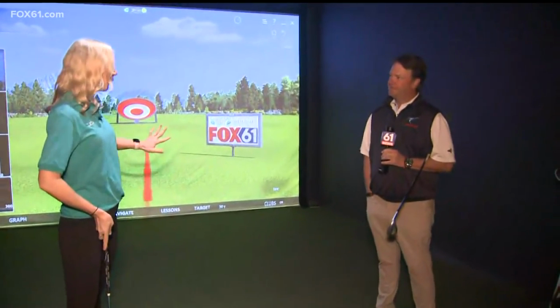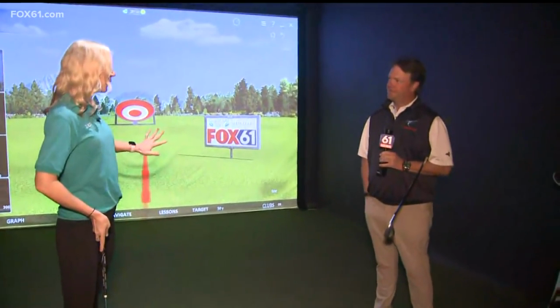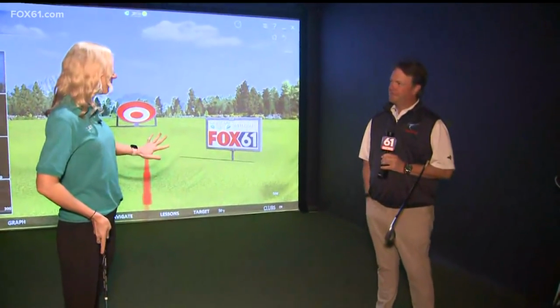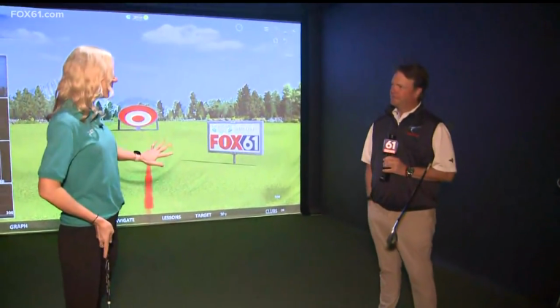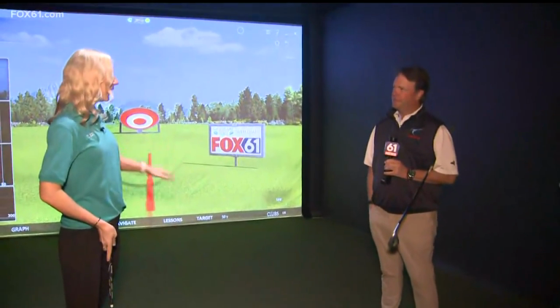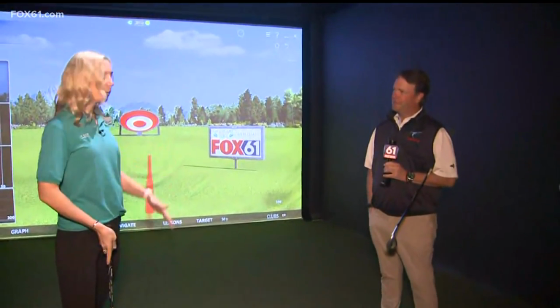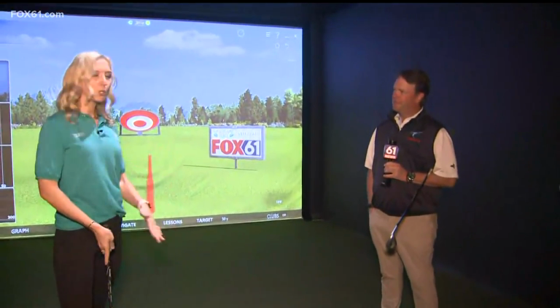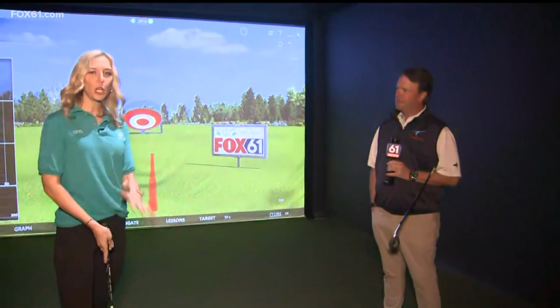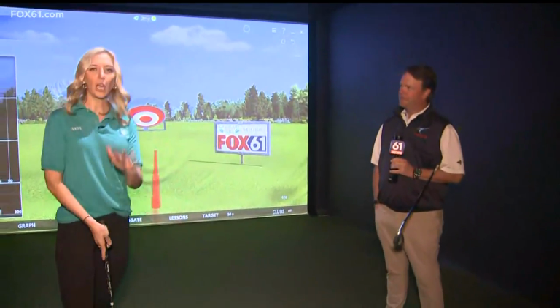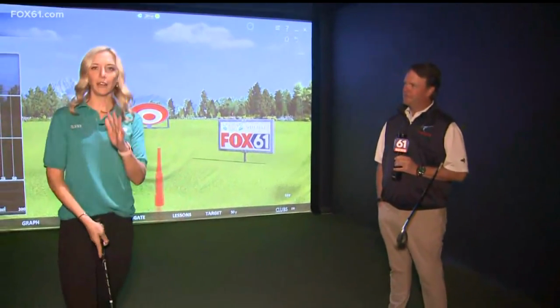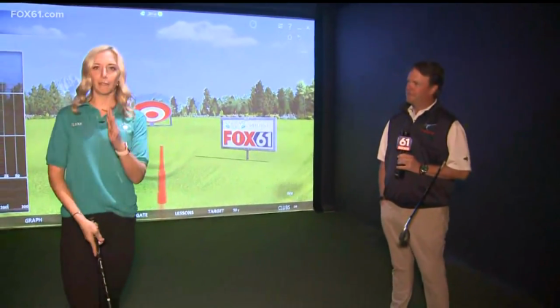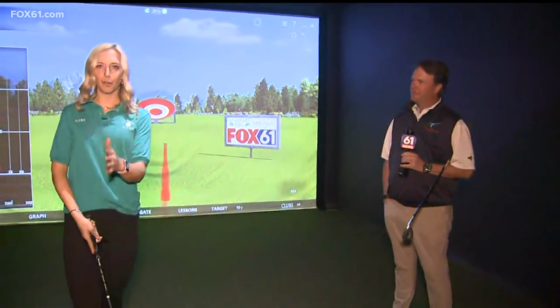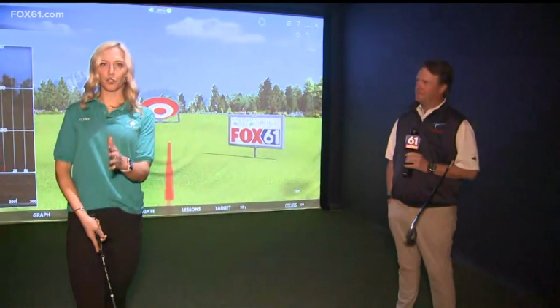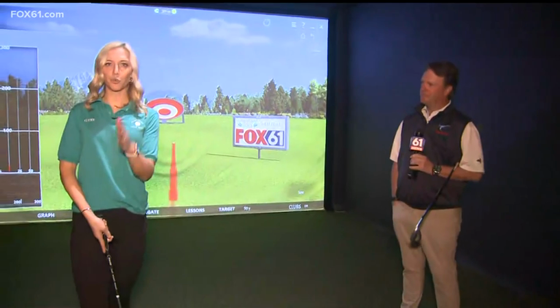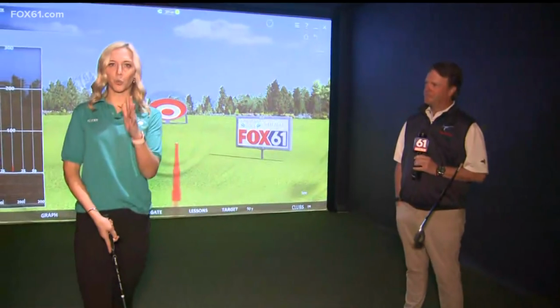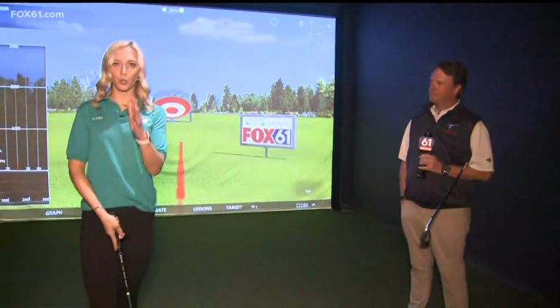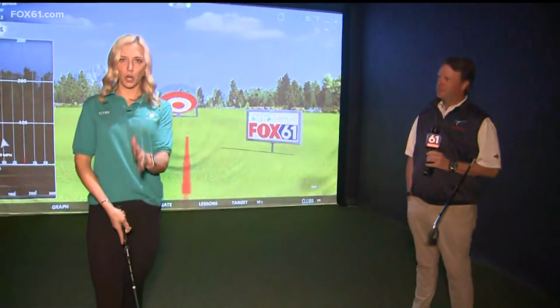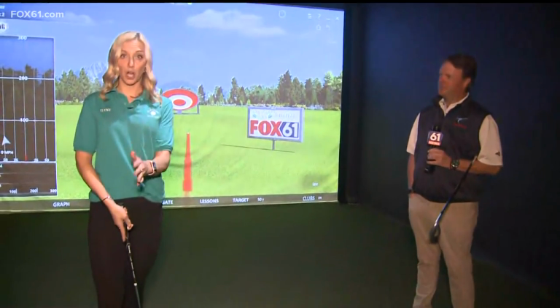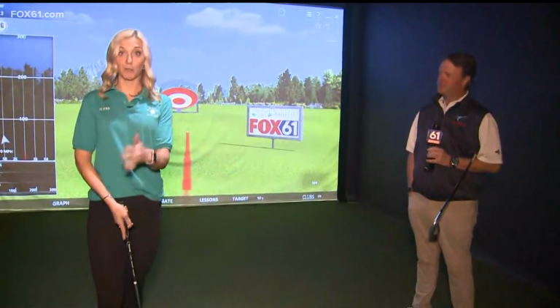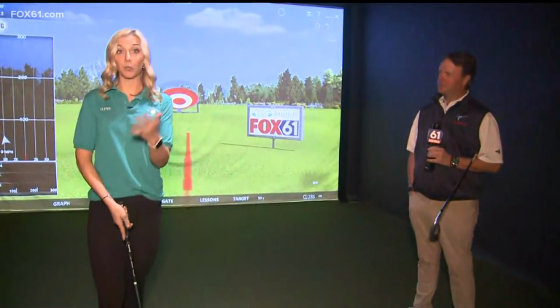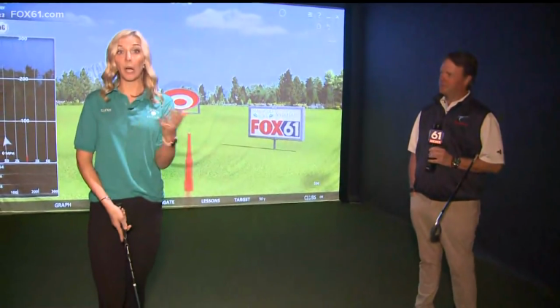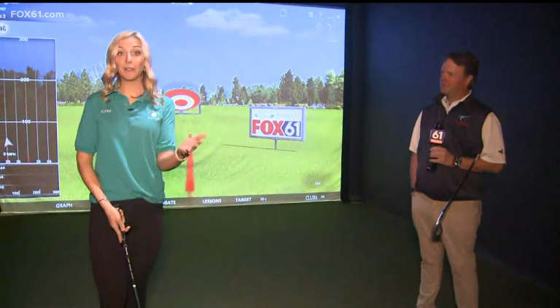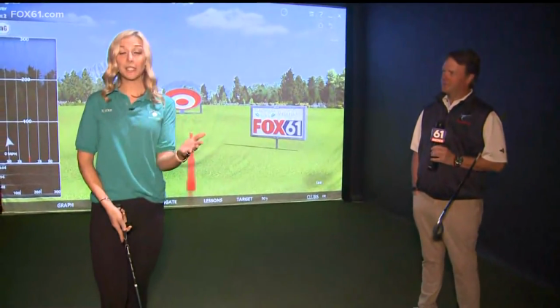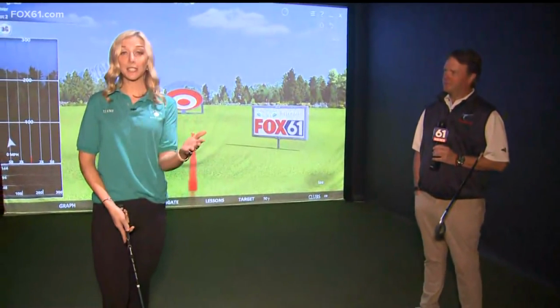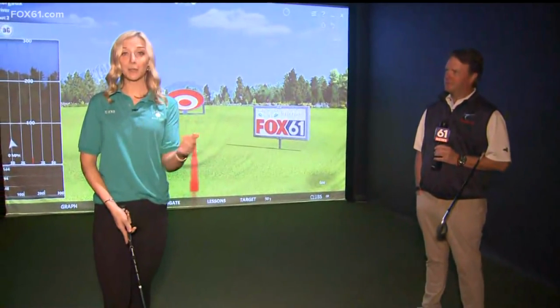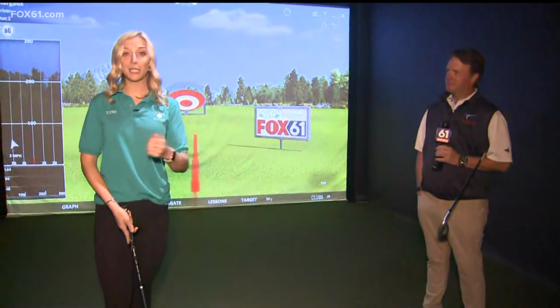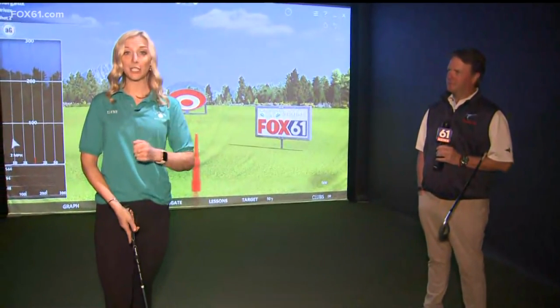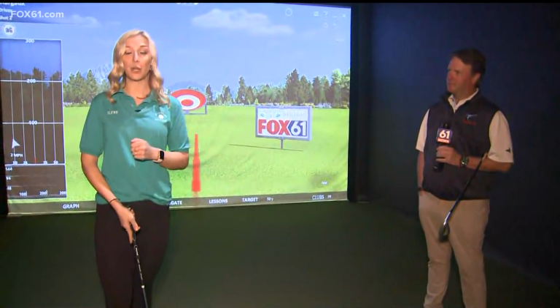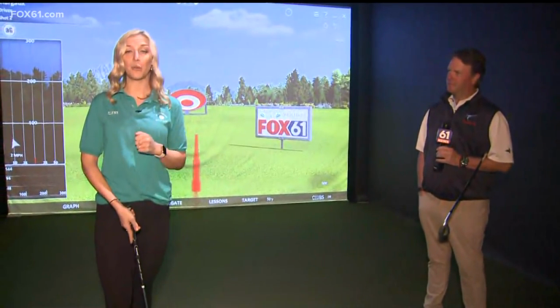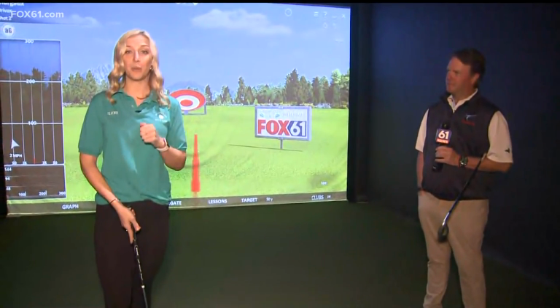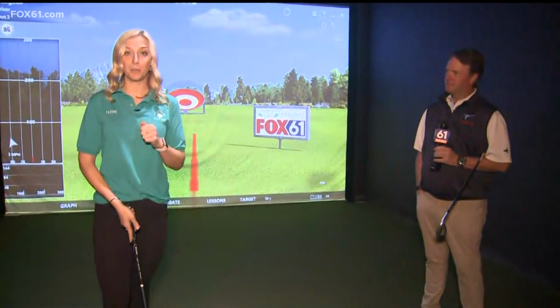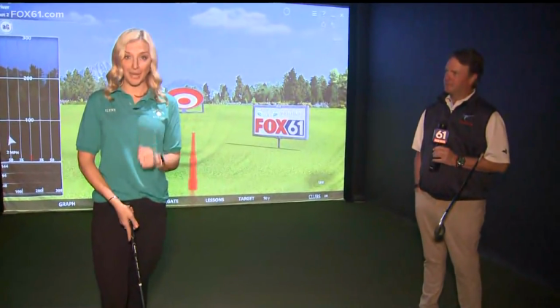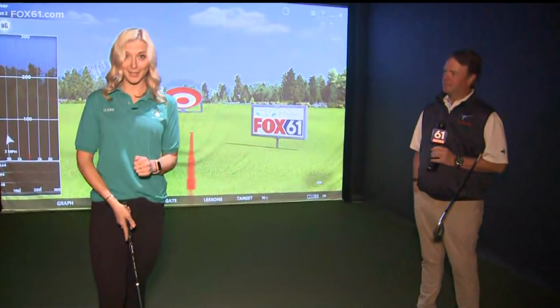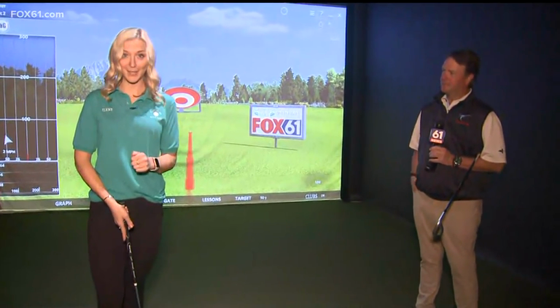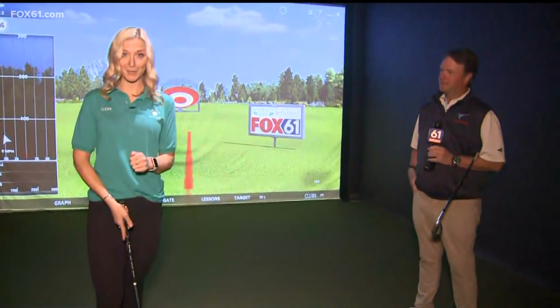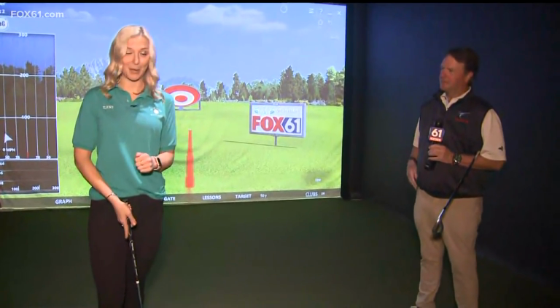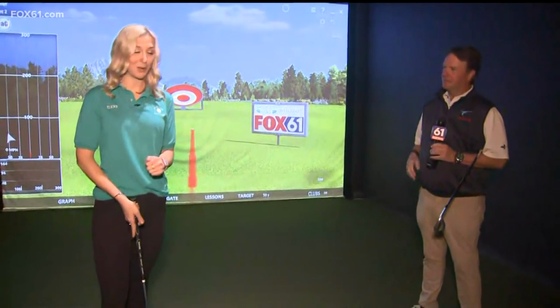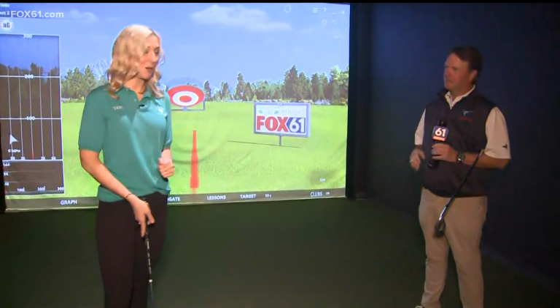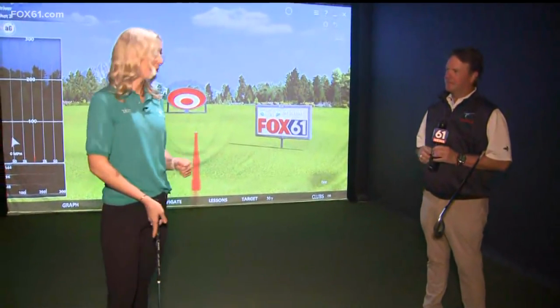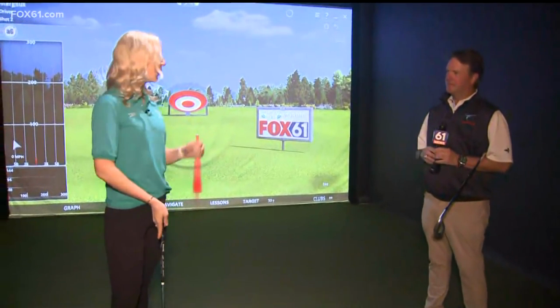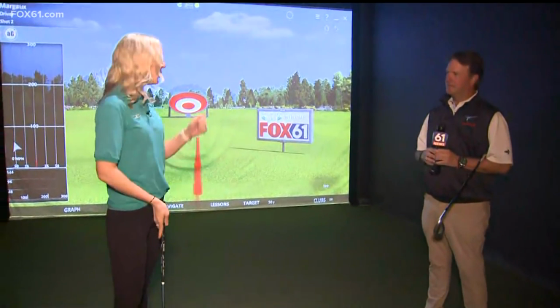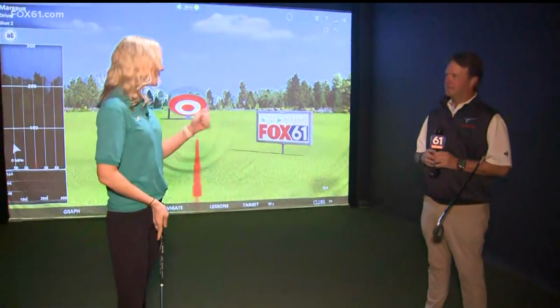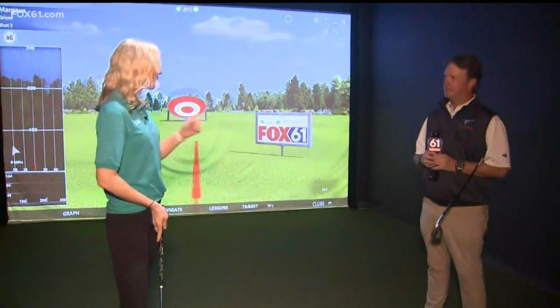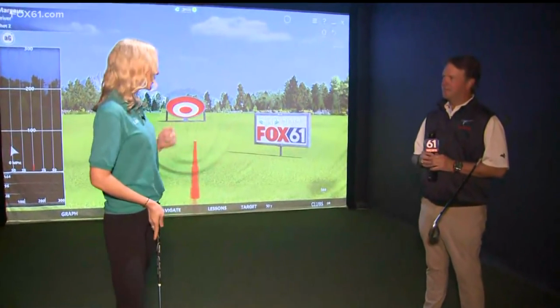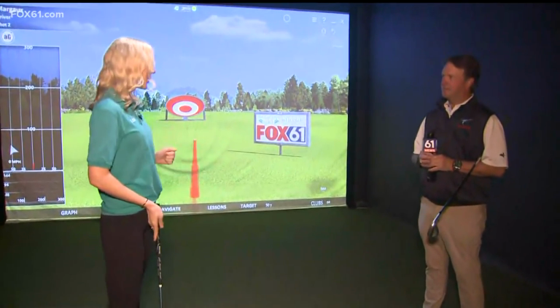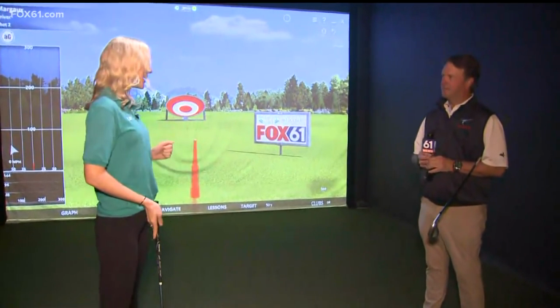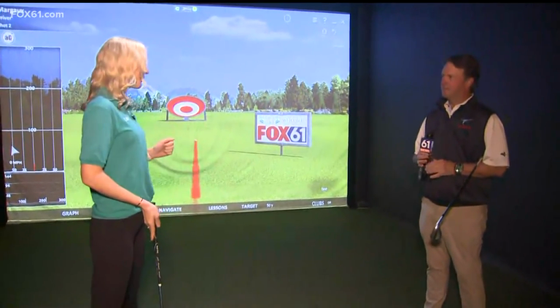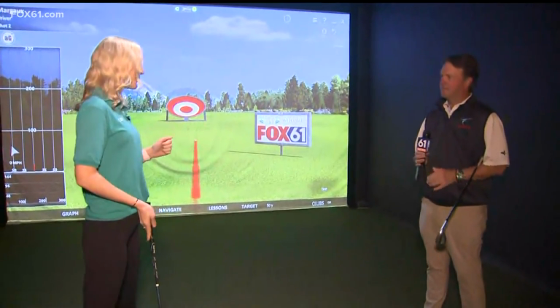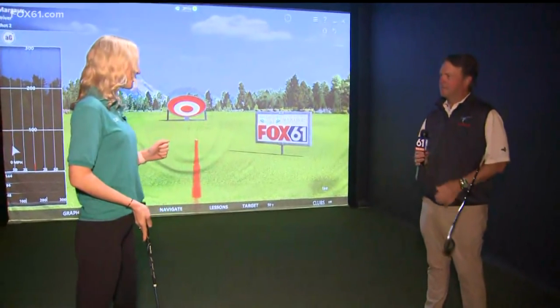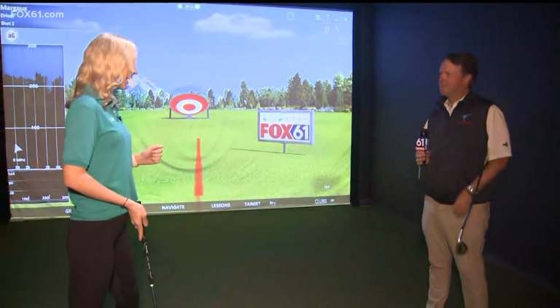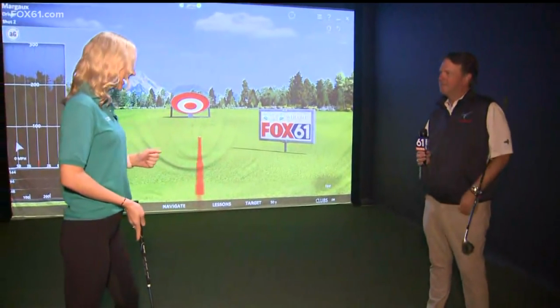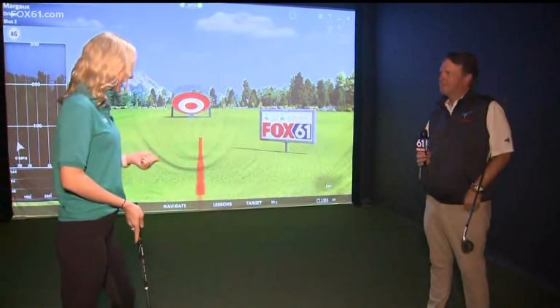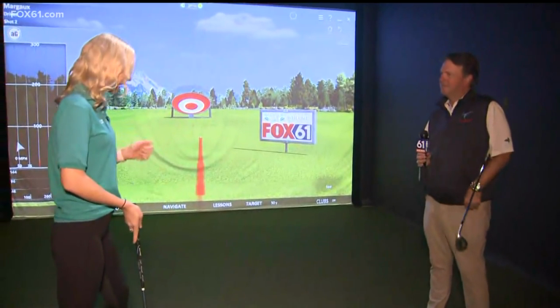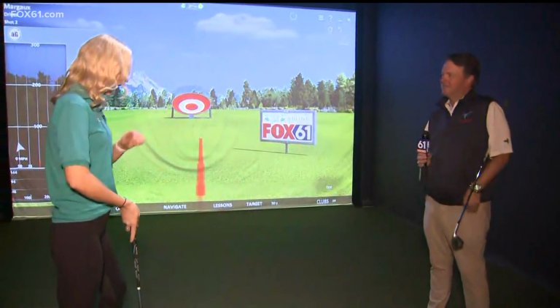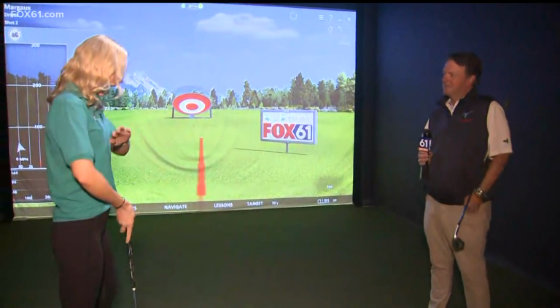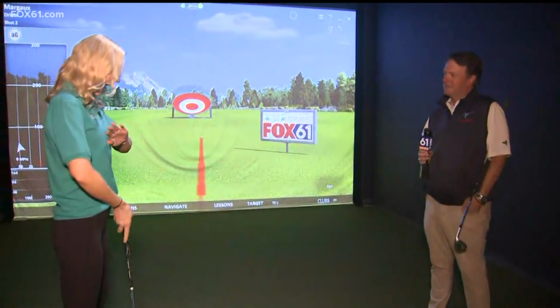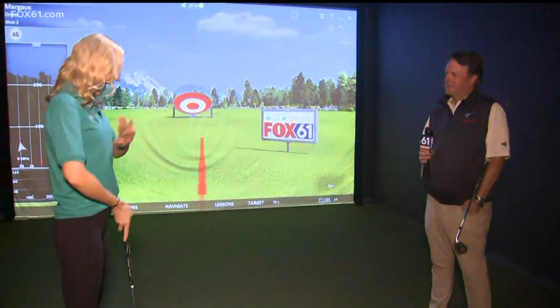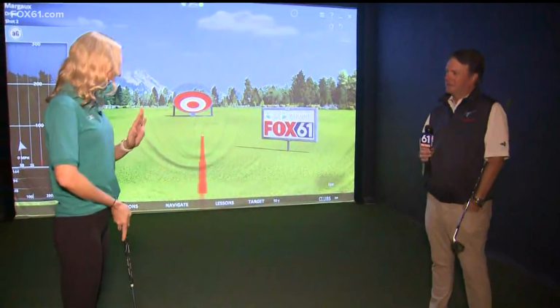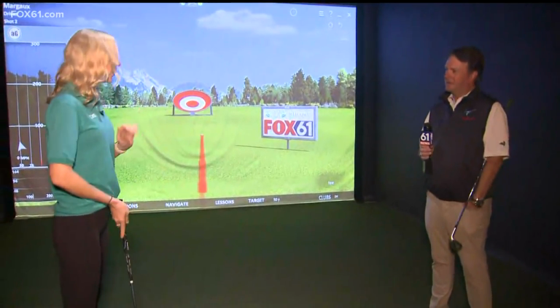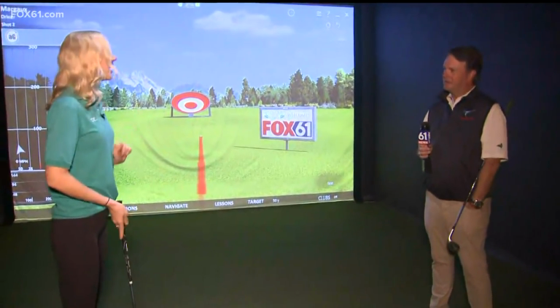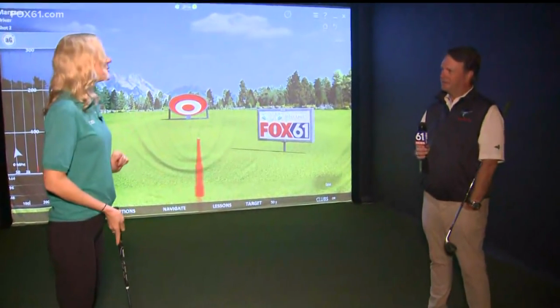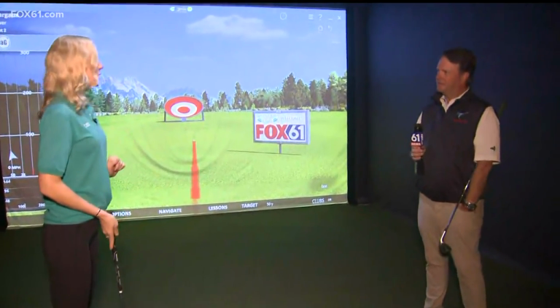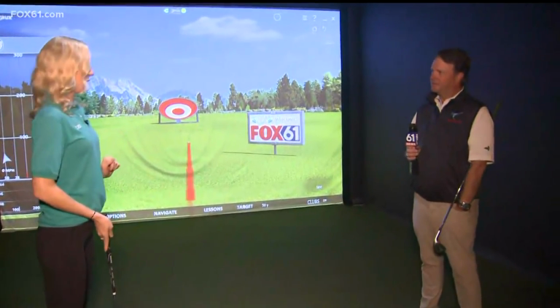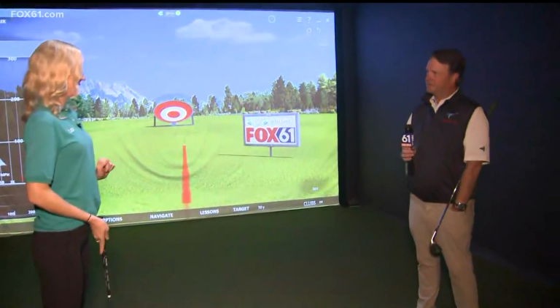Before we begin, we're talking virtual golf, so obviously we need to know the basics about golf. George, thanks for joining us. How do I start?